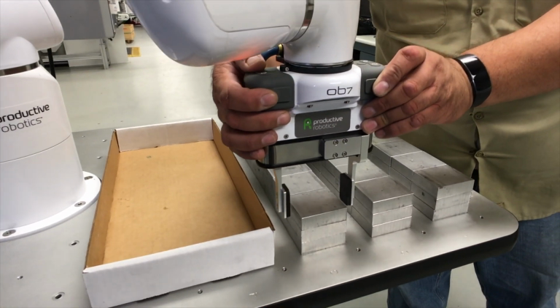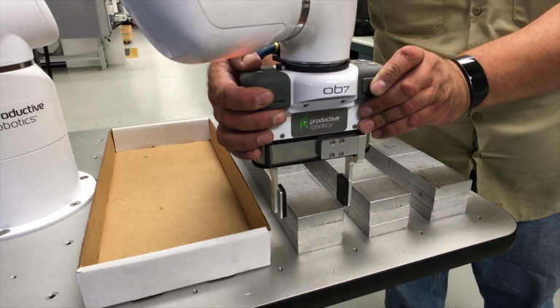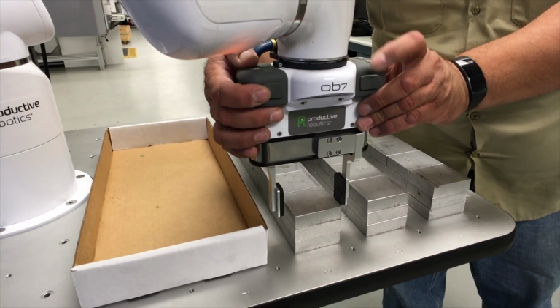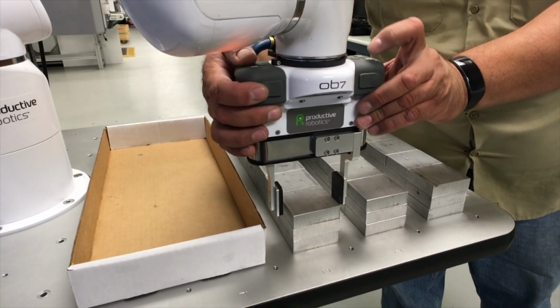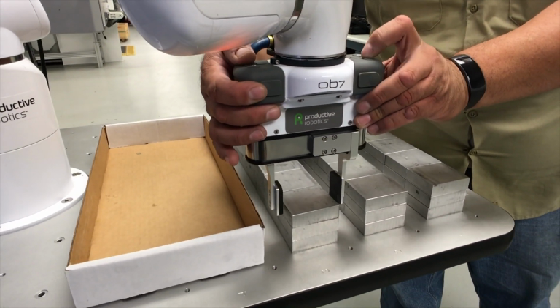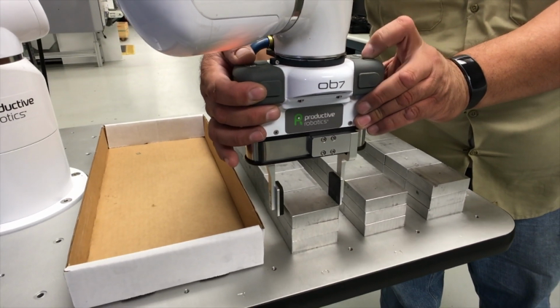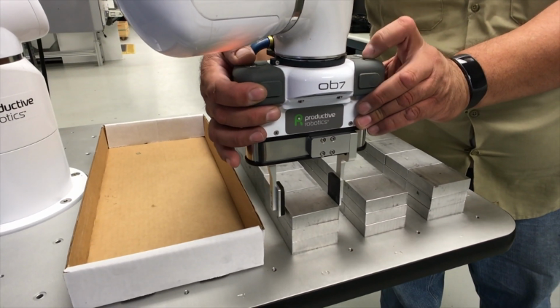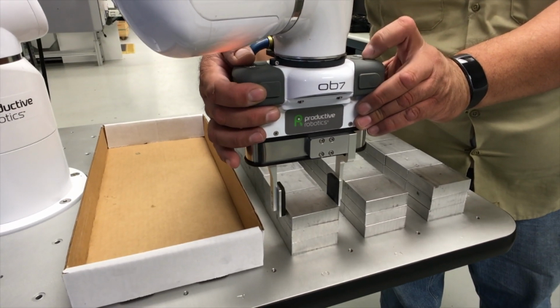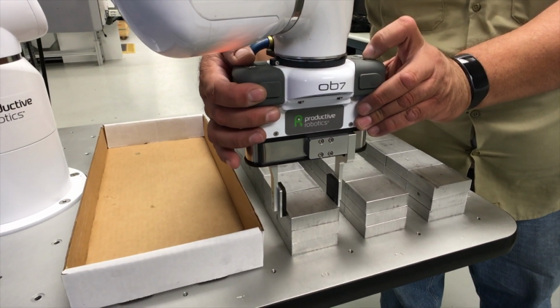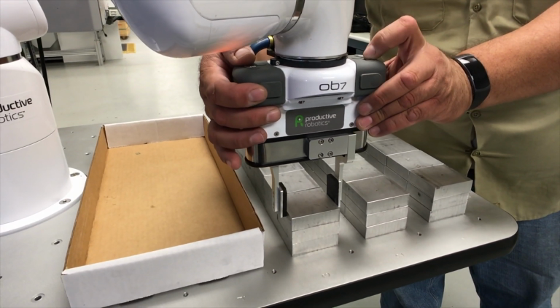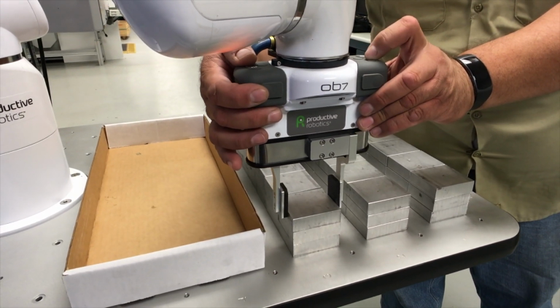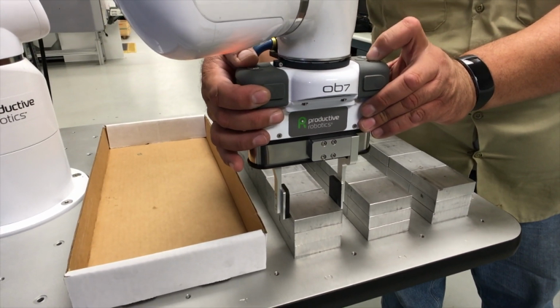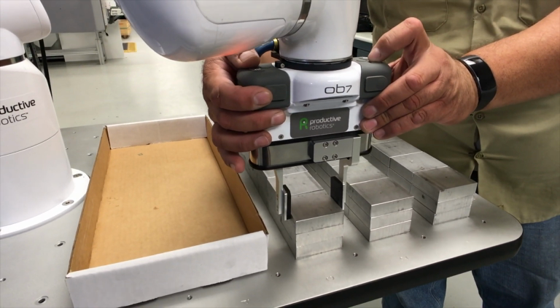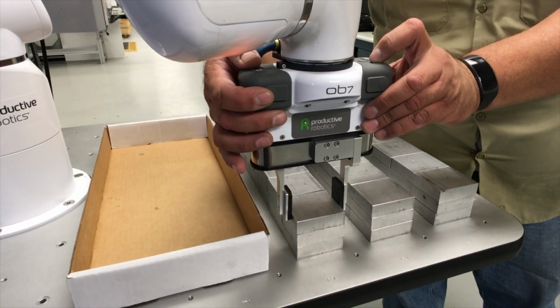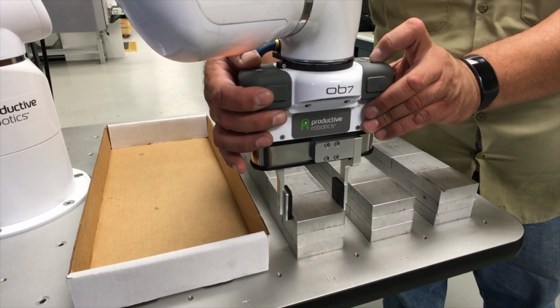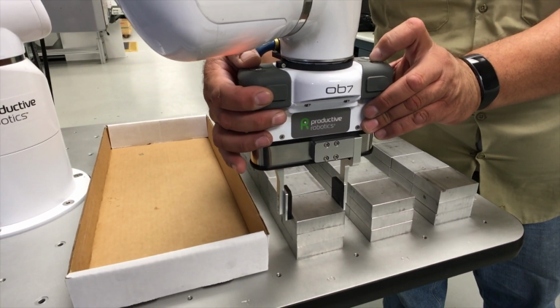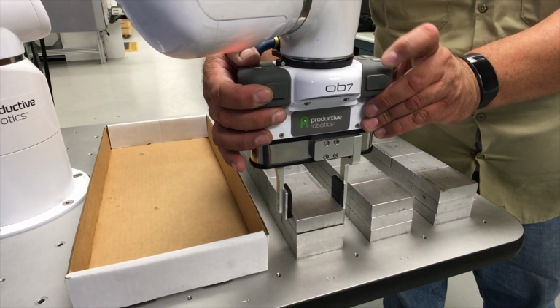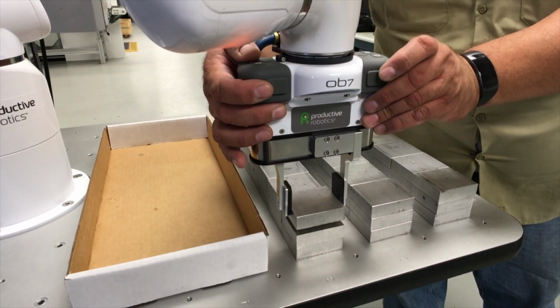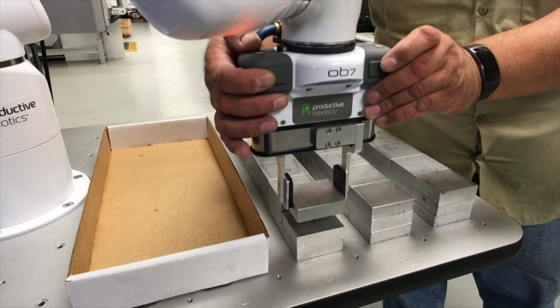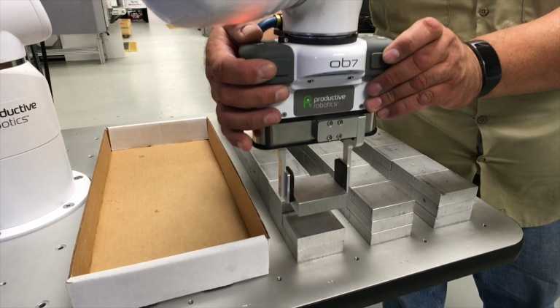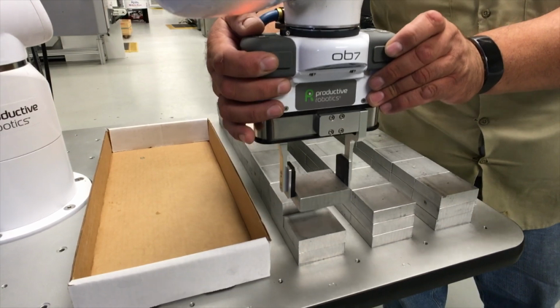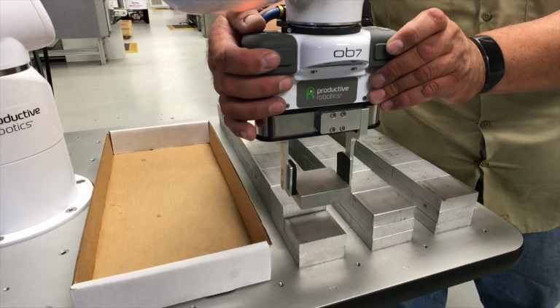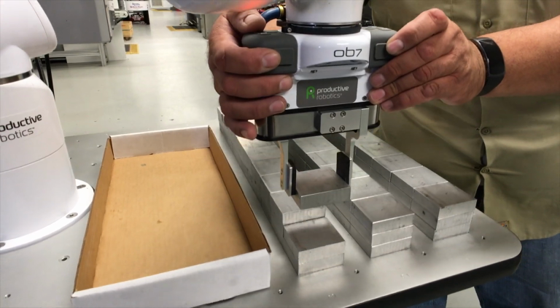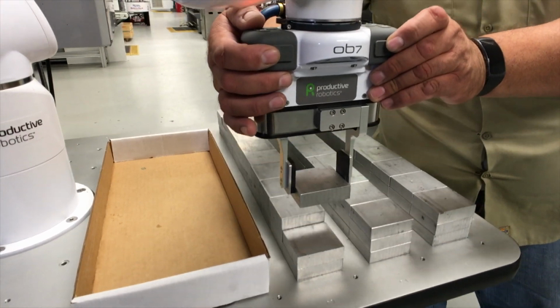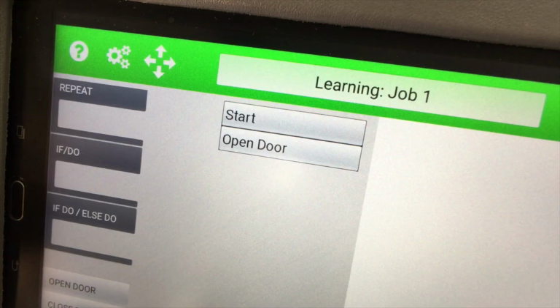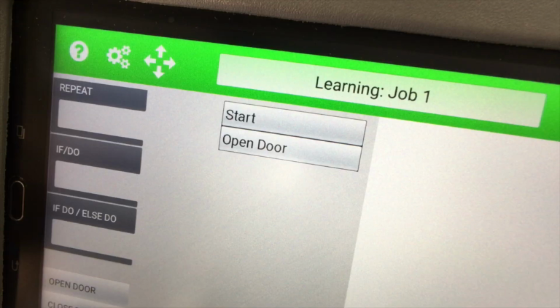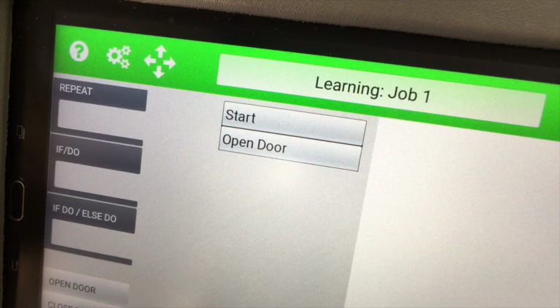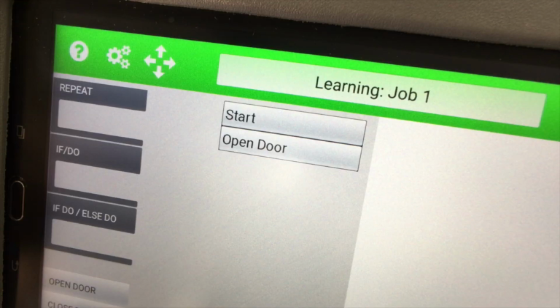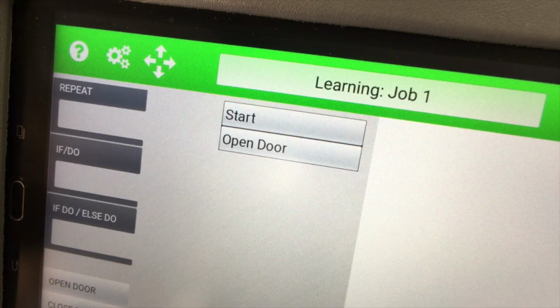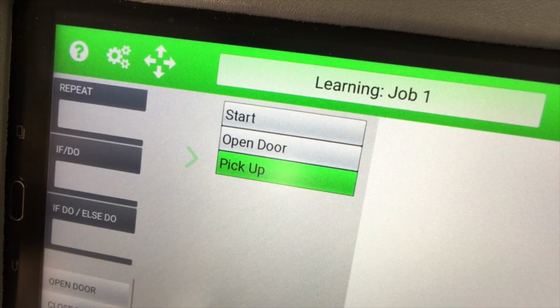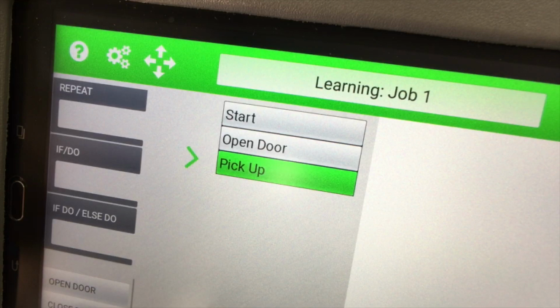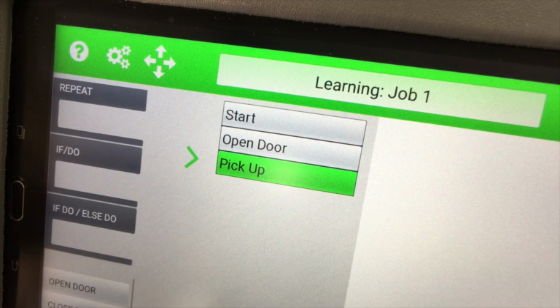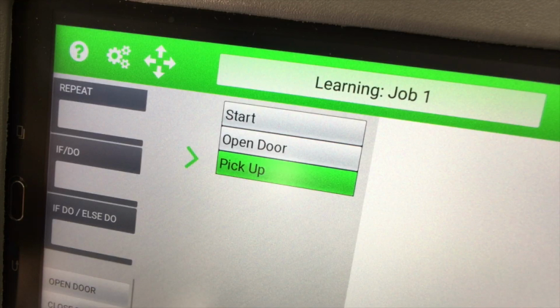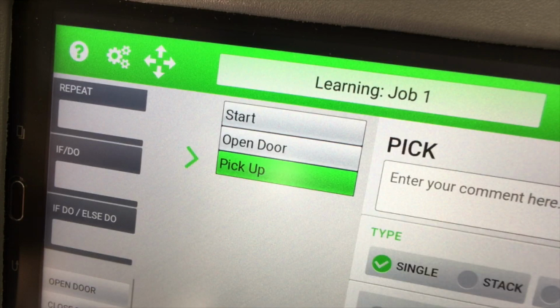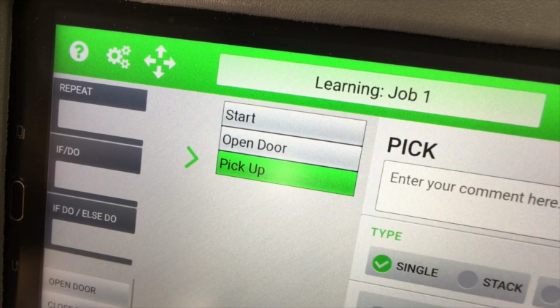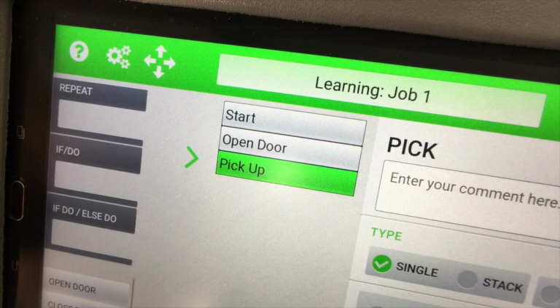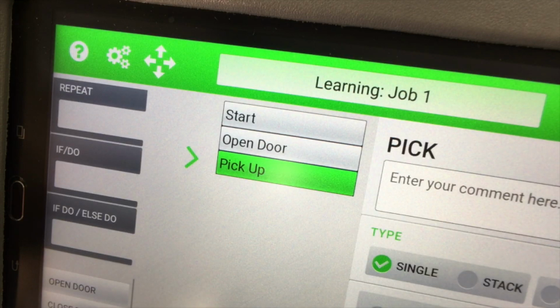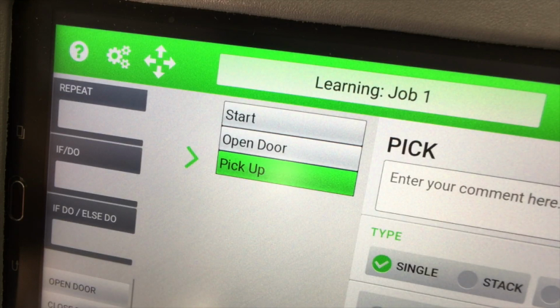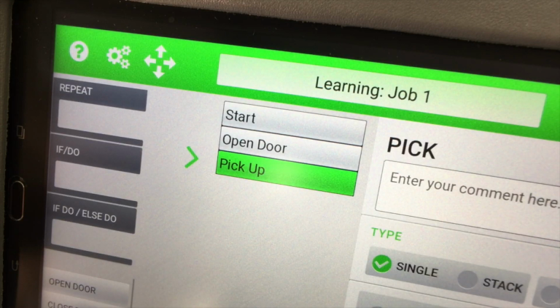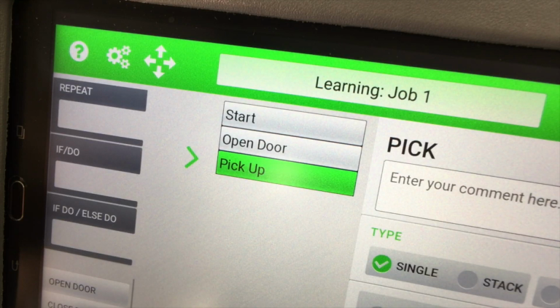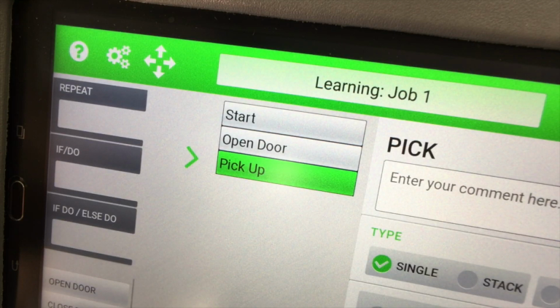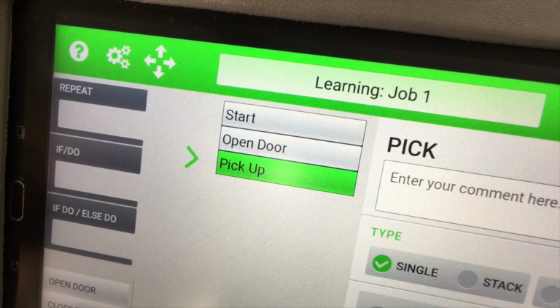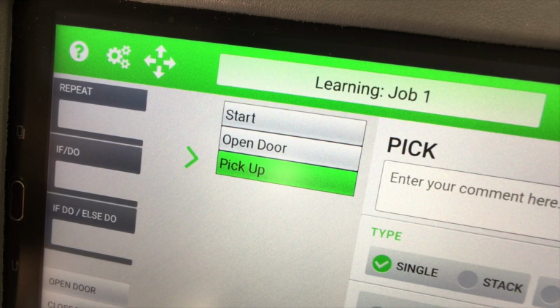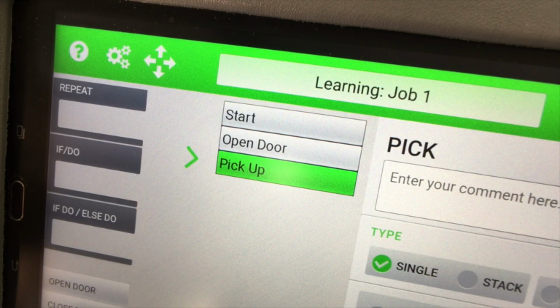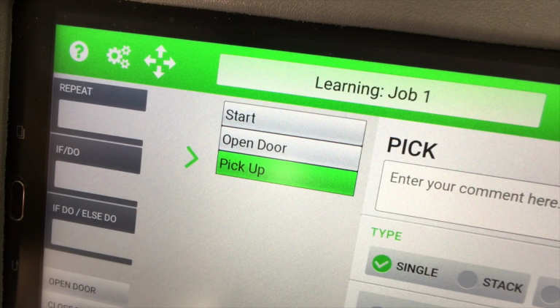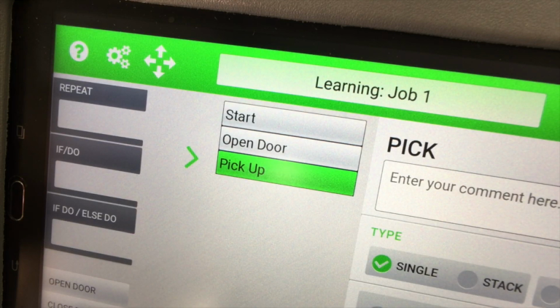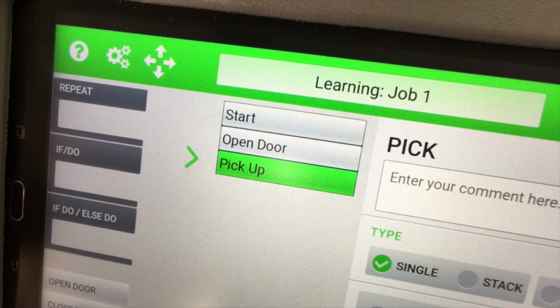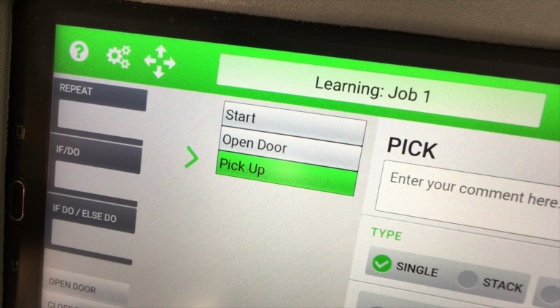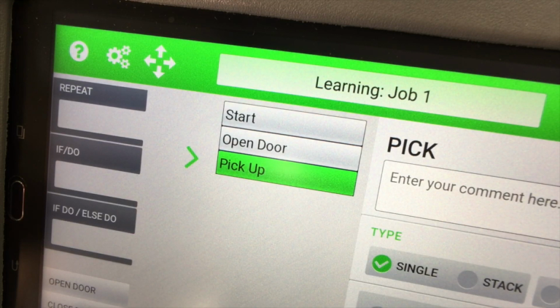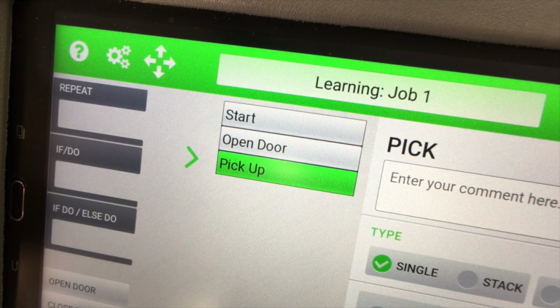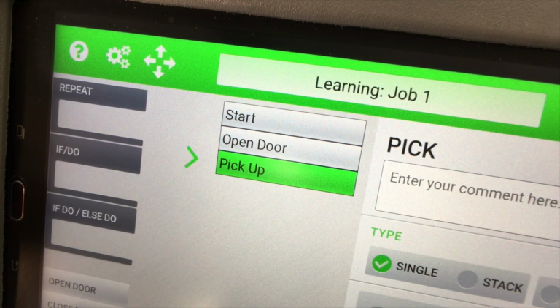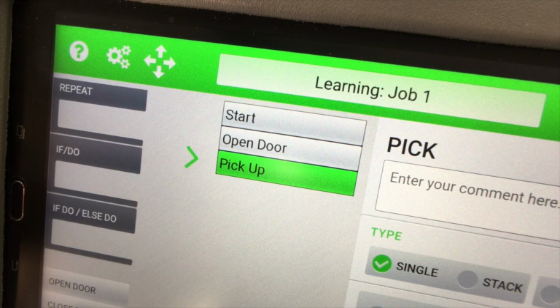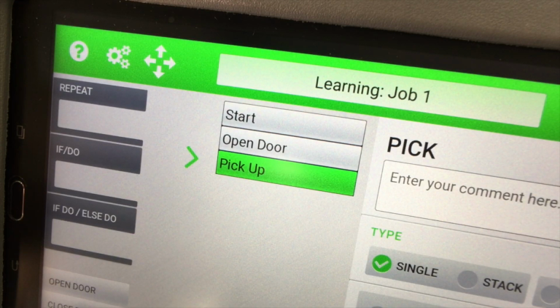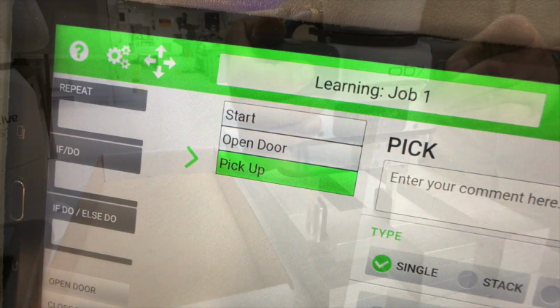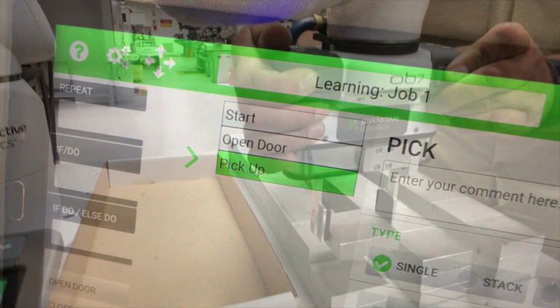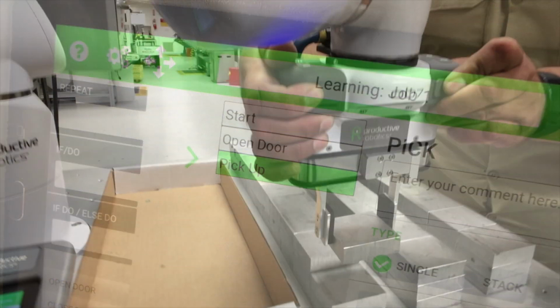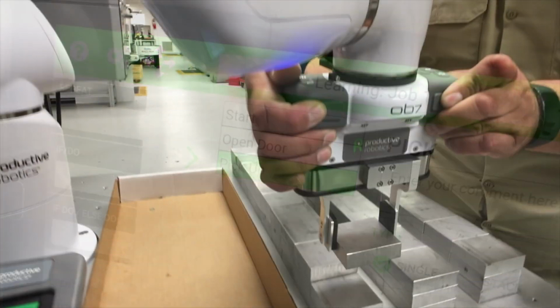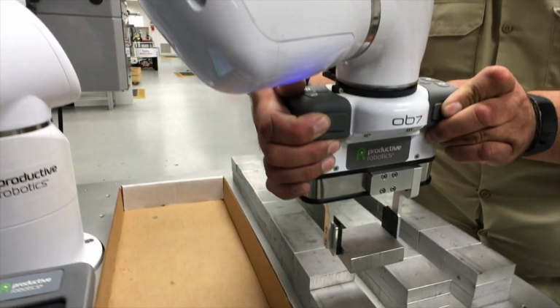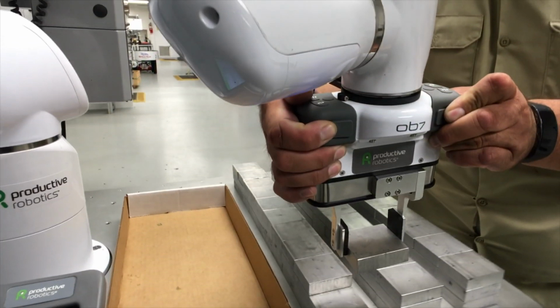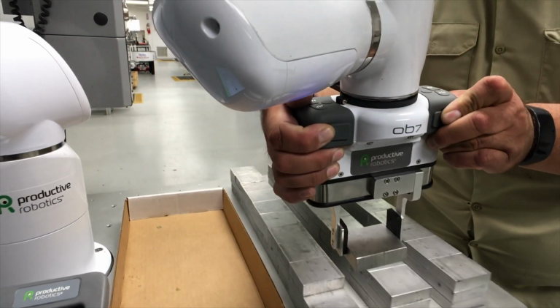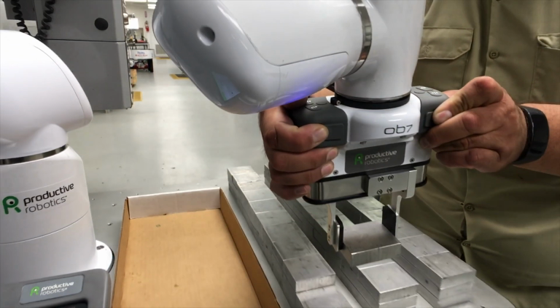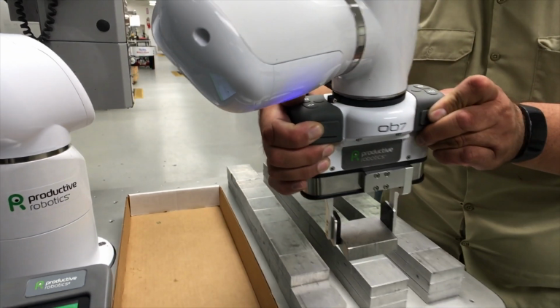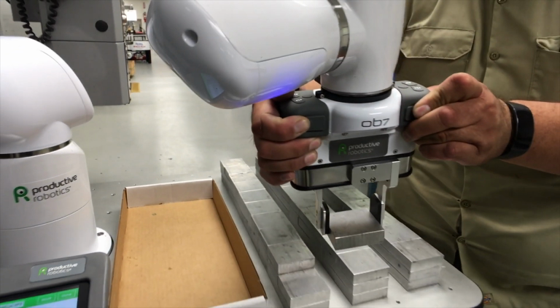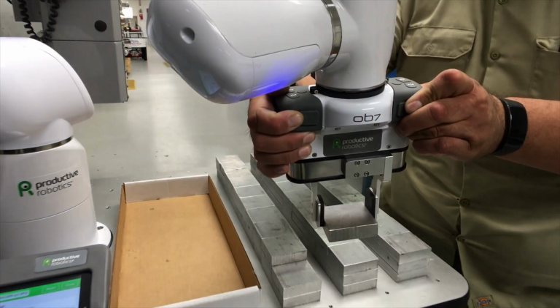As you show OB7 what to do, tasks — which we call tiles — are automatically added to the job.